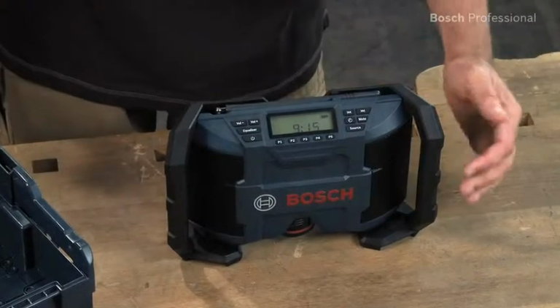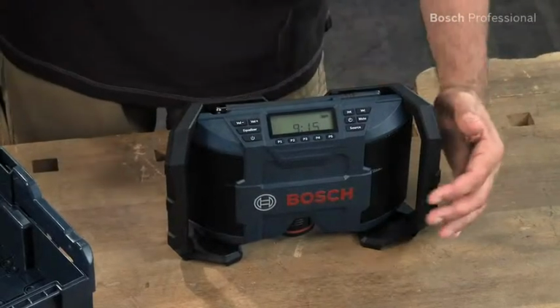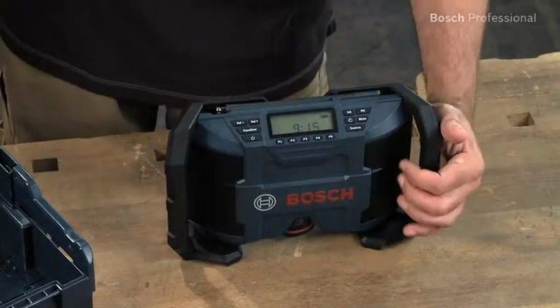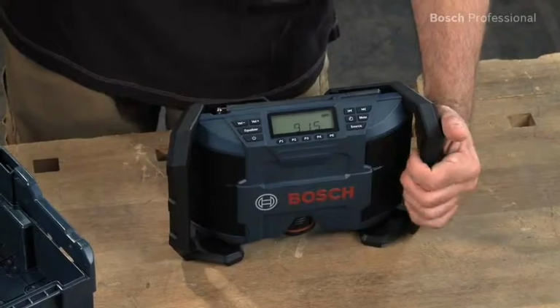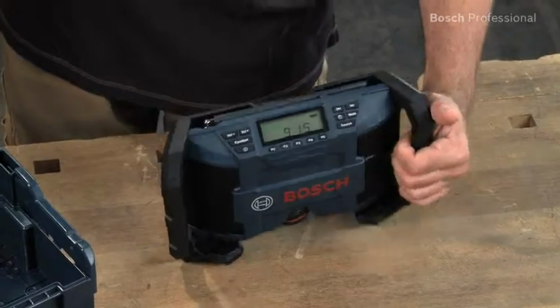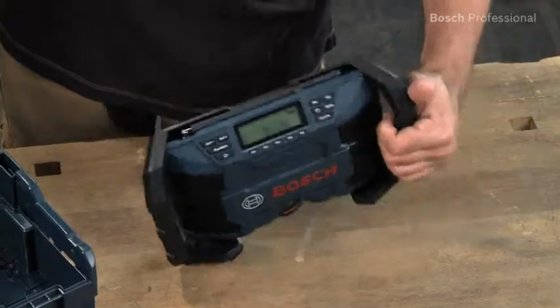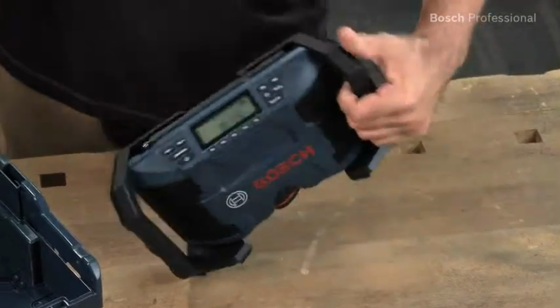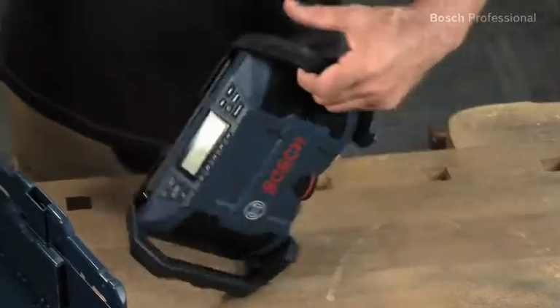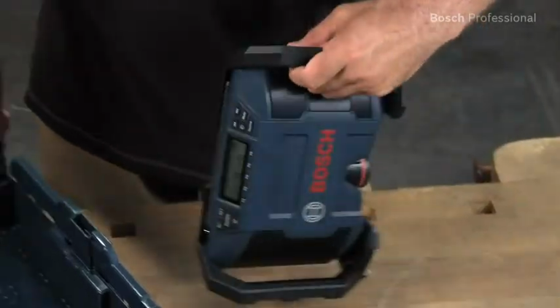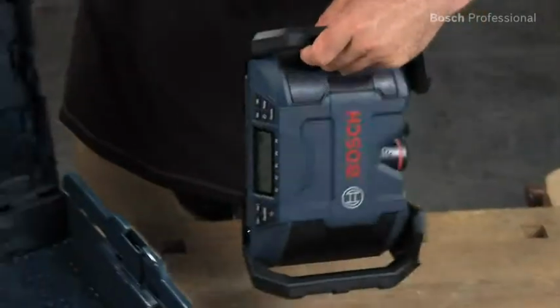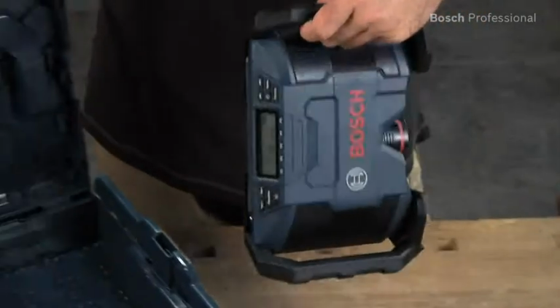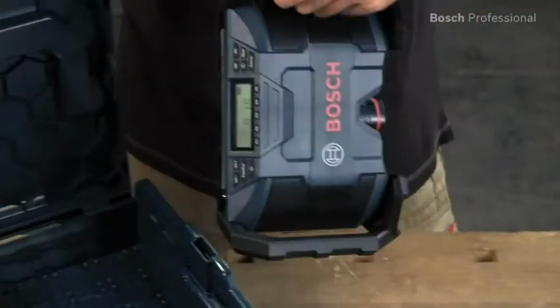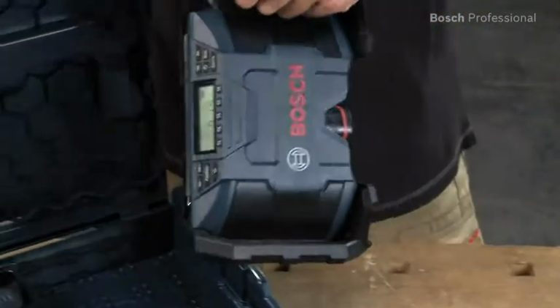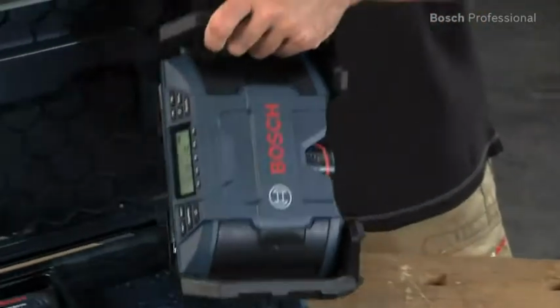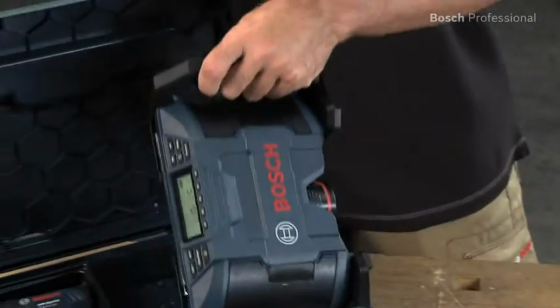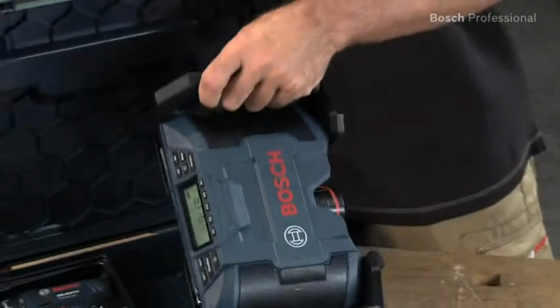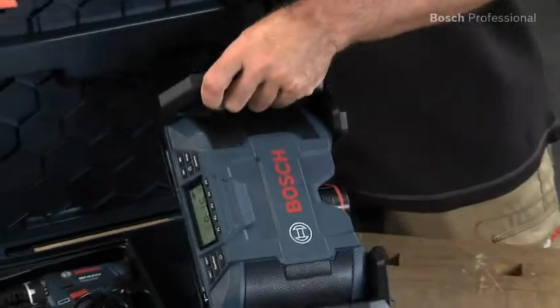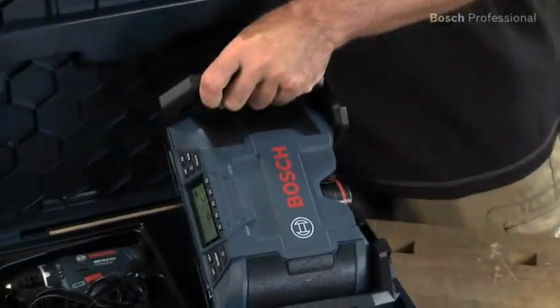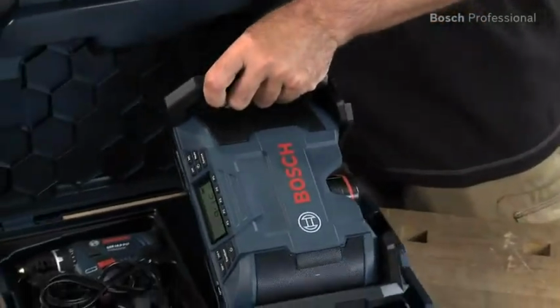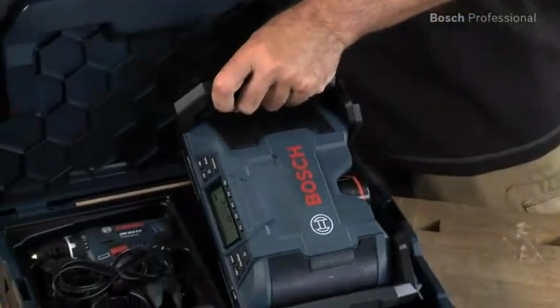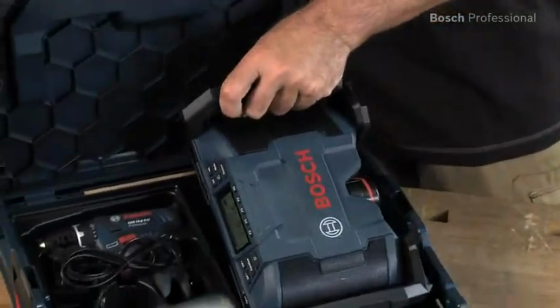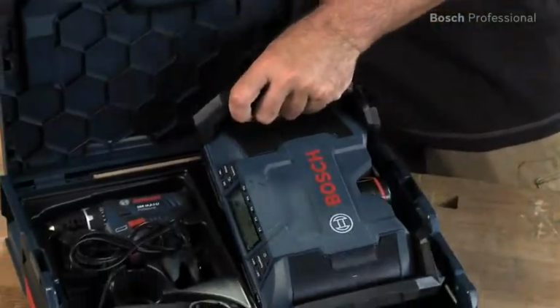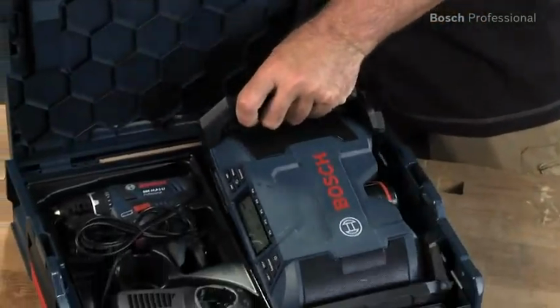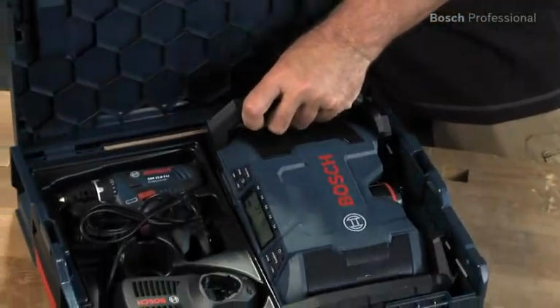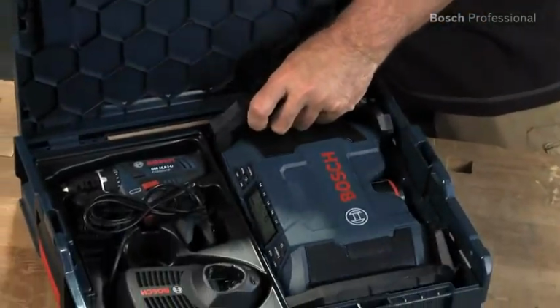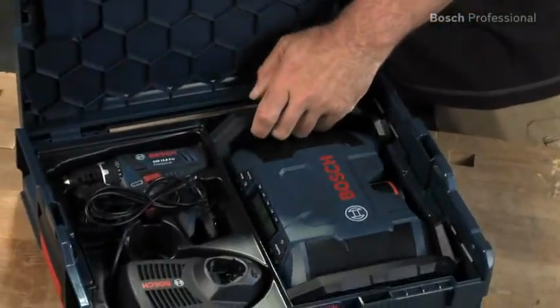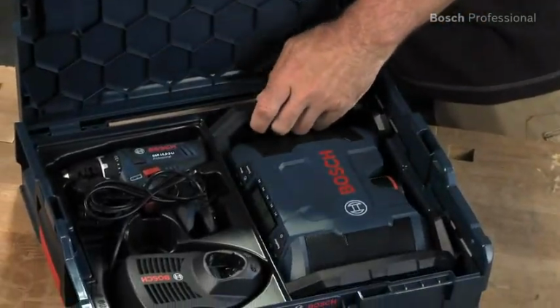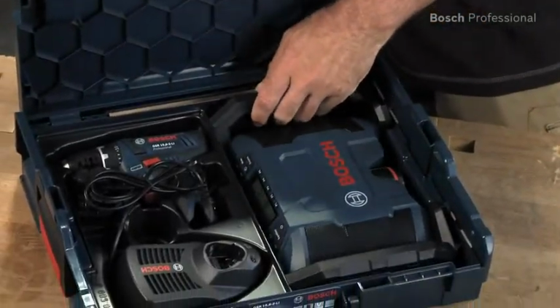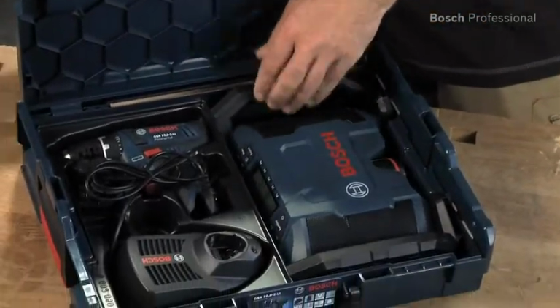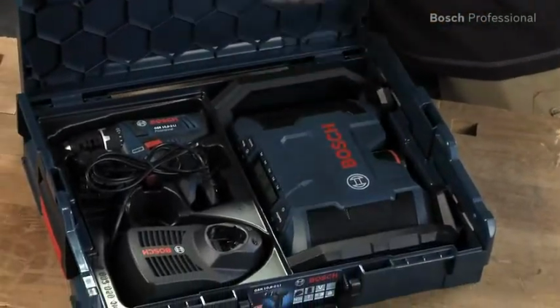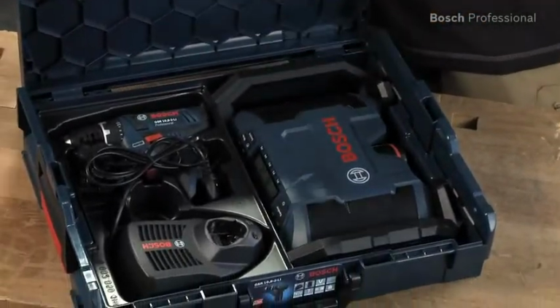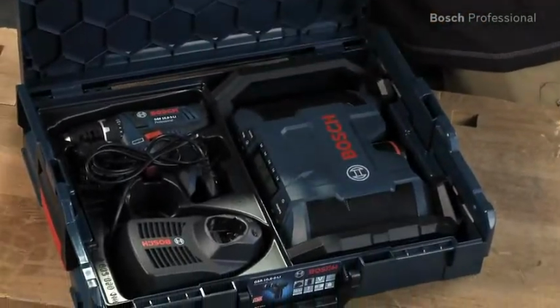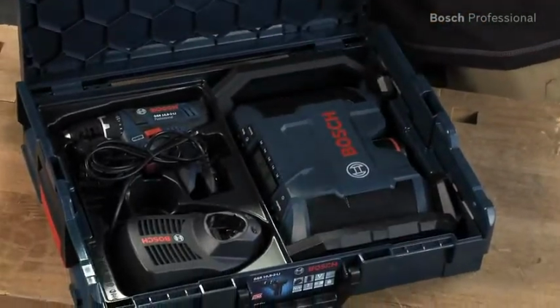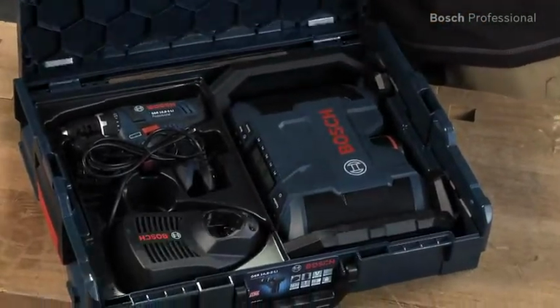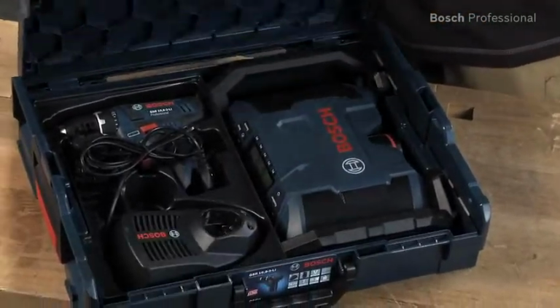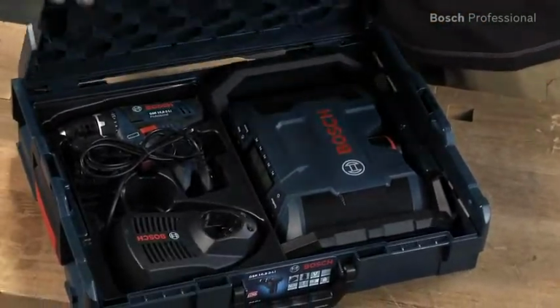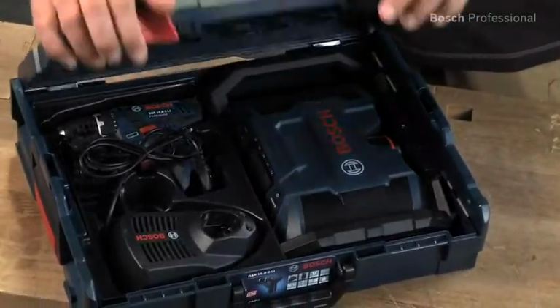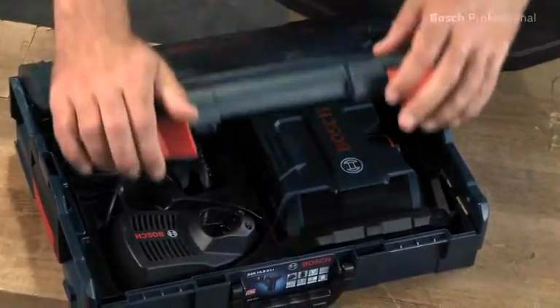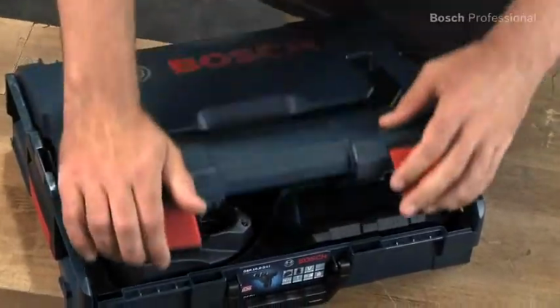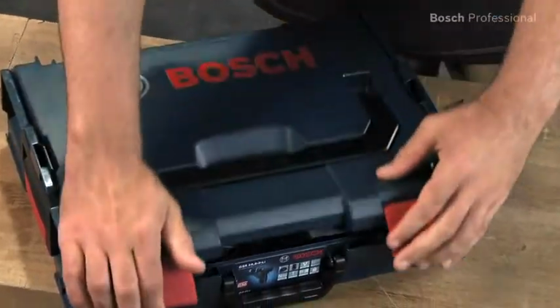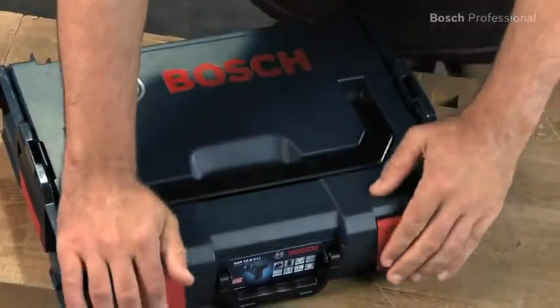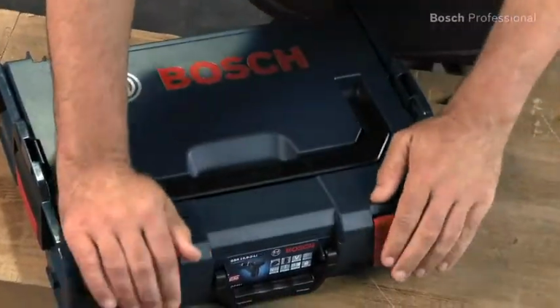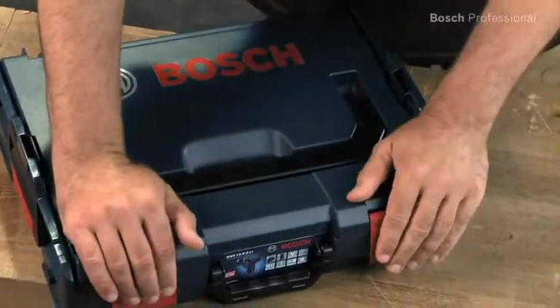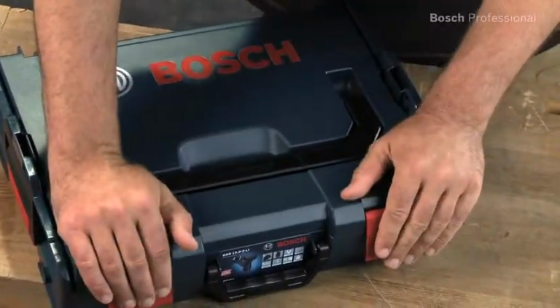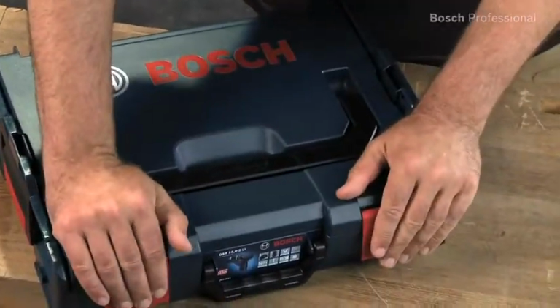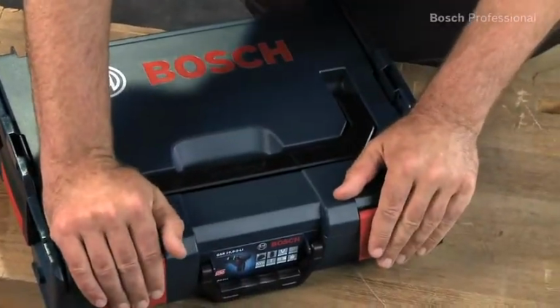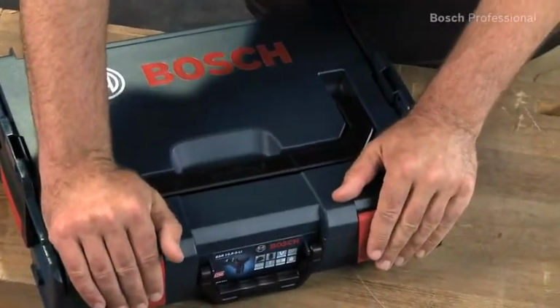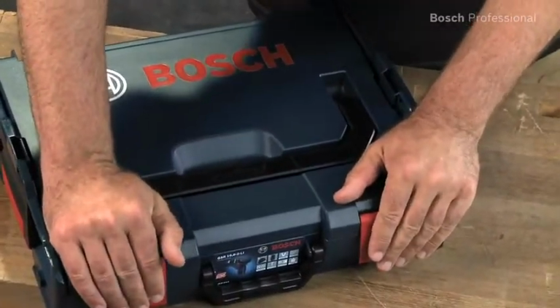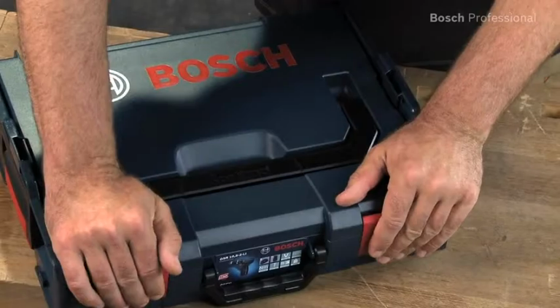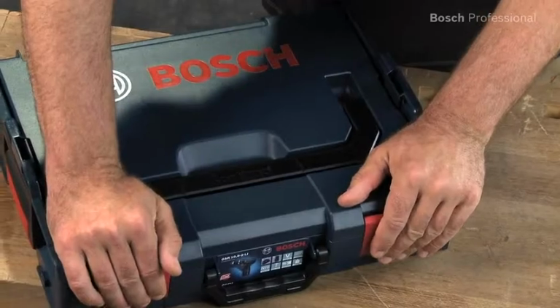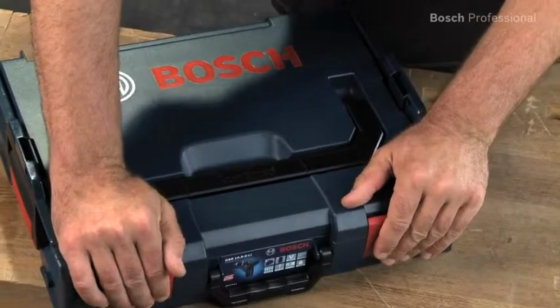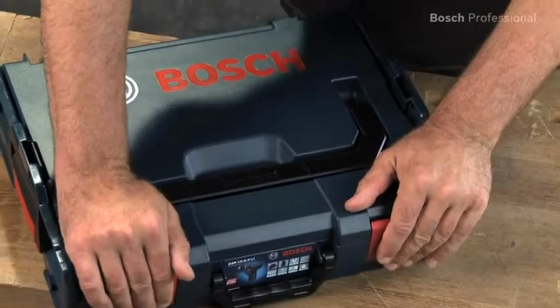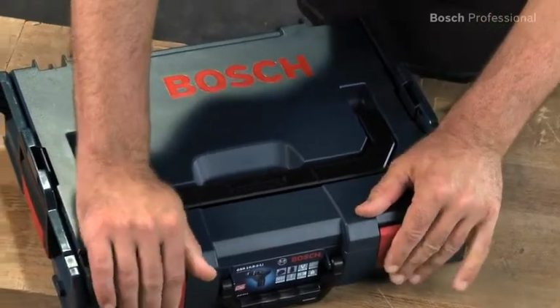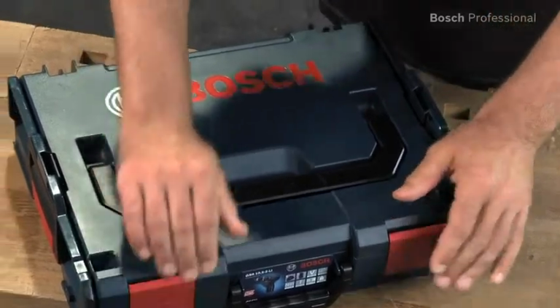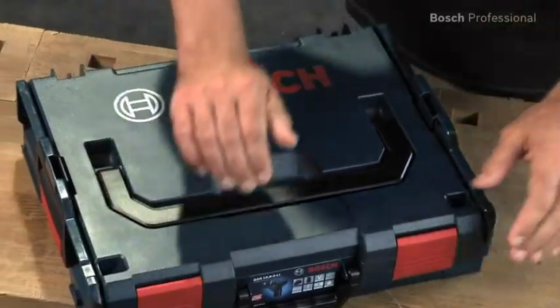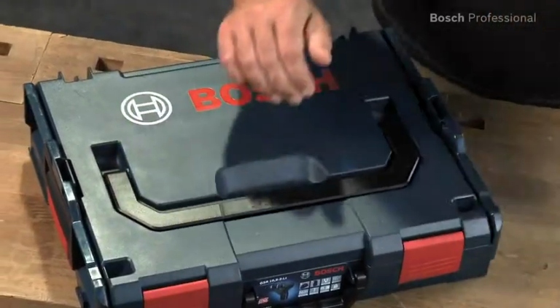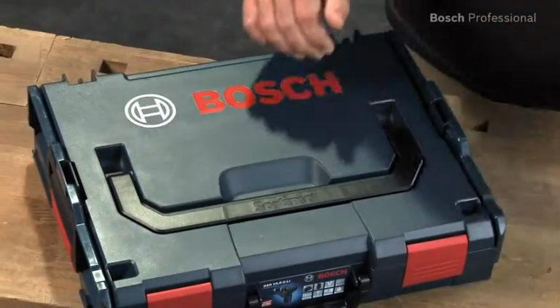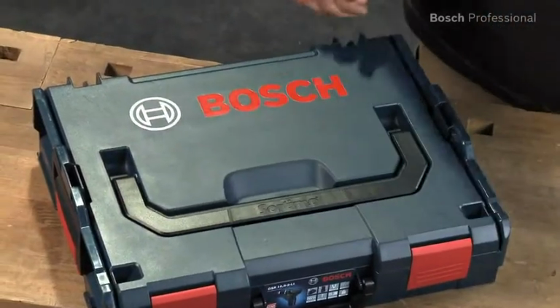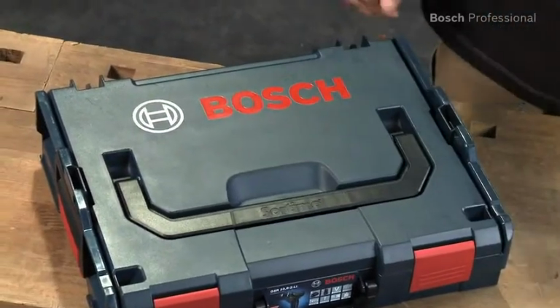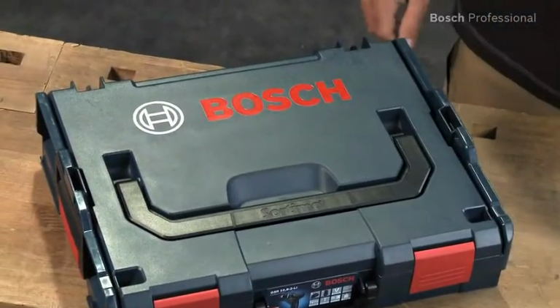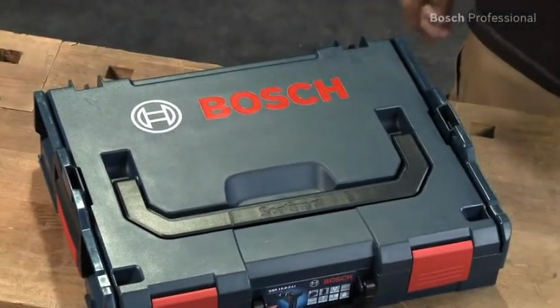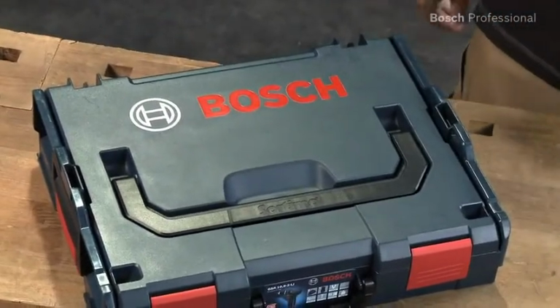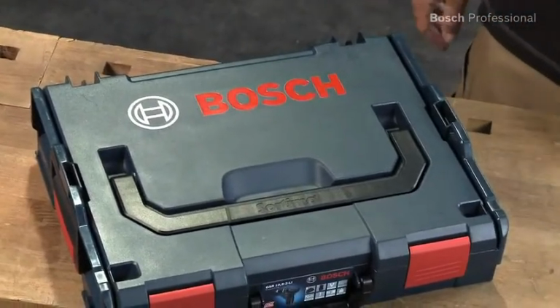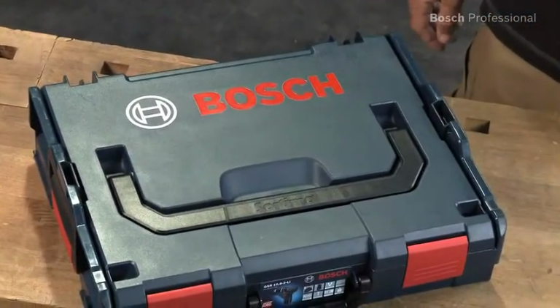It fits precisely in one half of an LBOX 102. This makes it easy to store and transport together with your power tool.